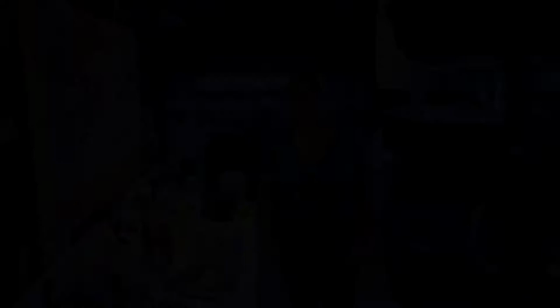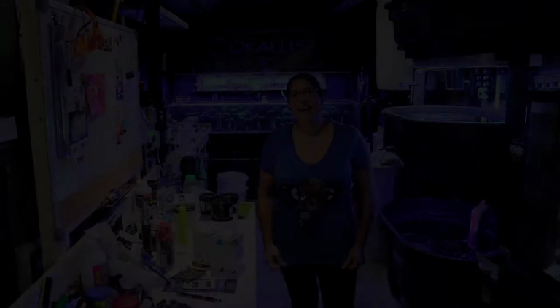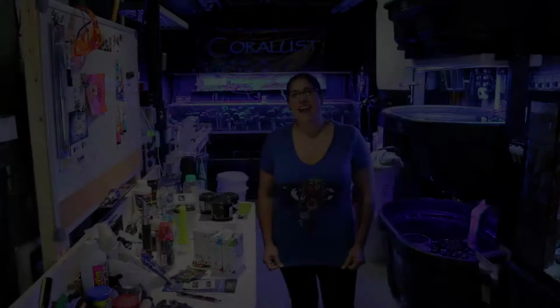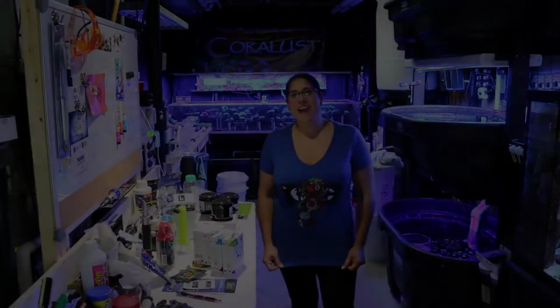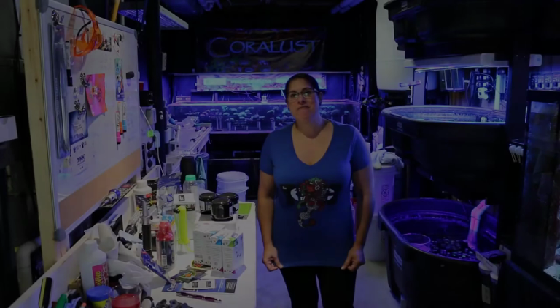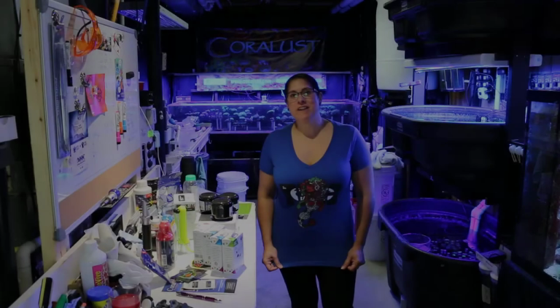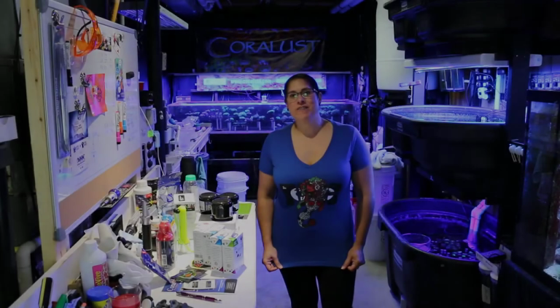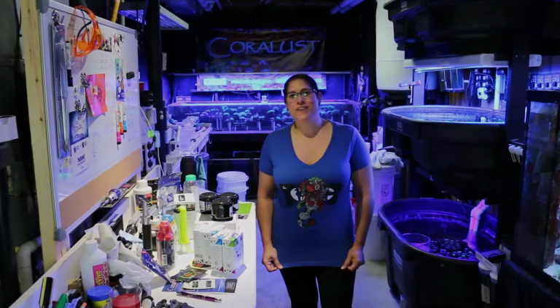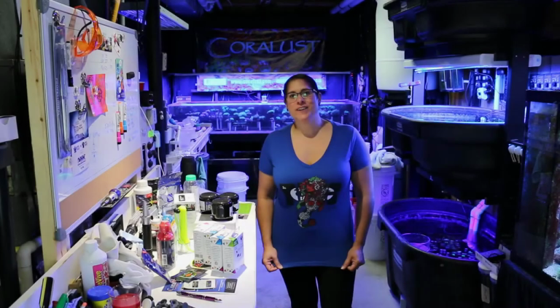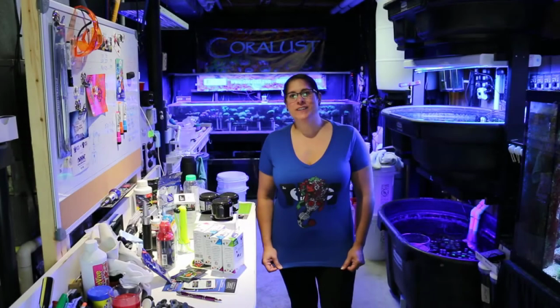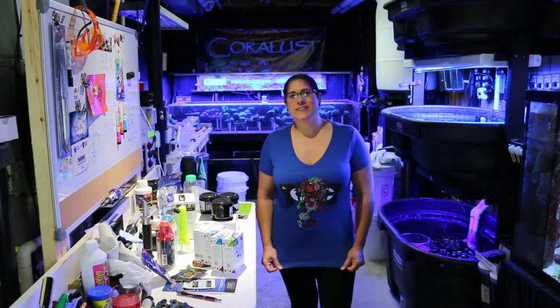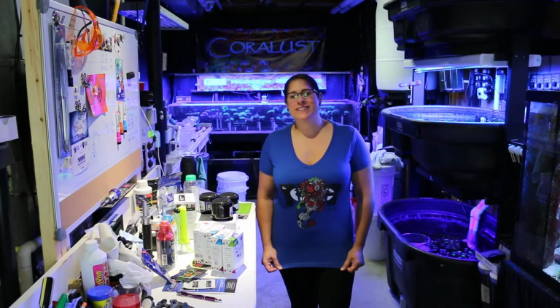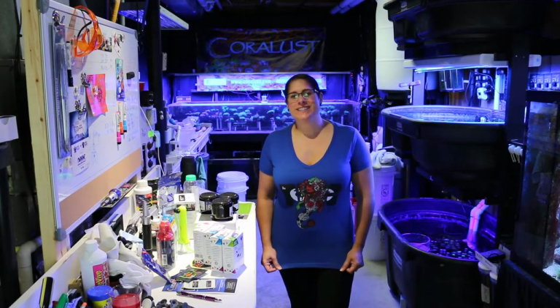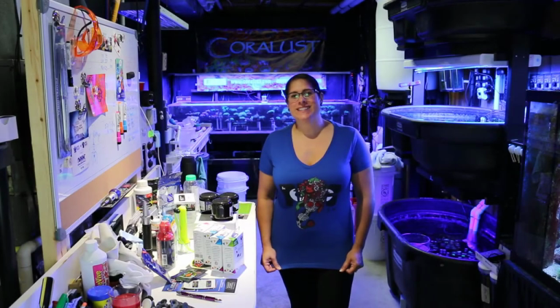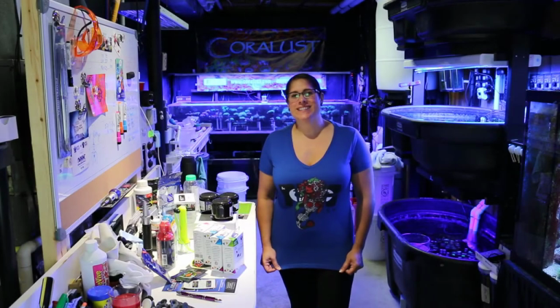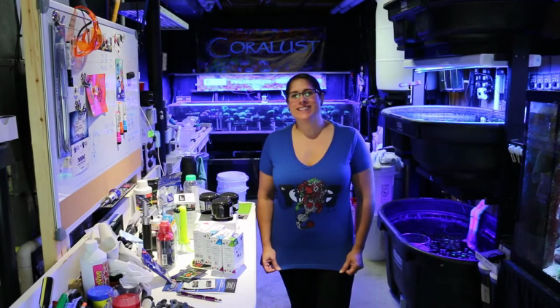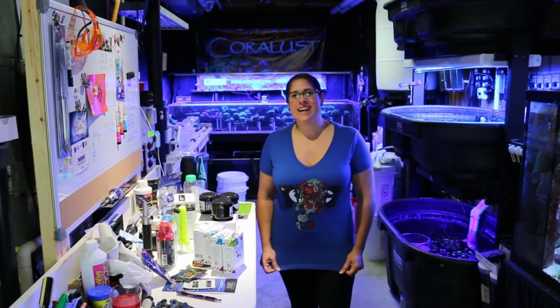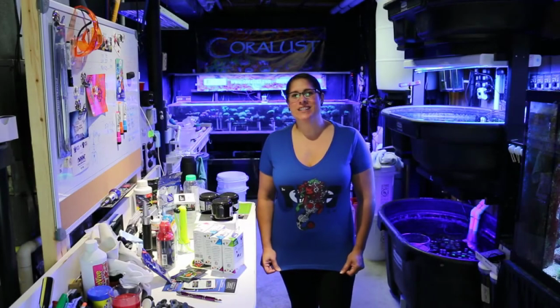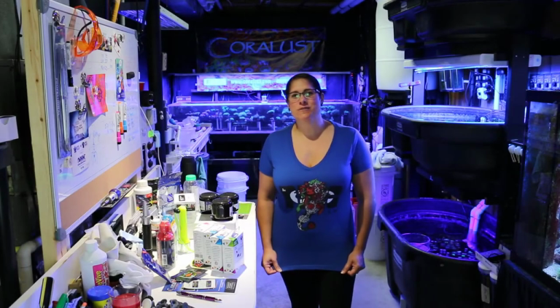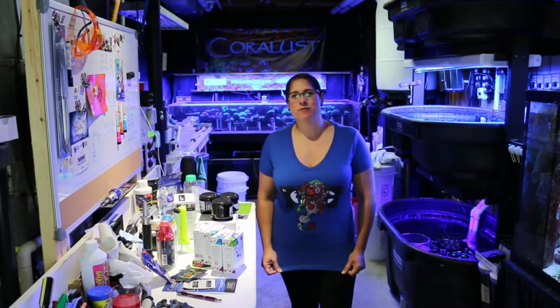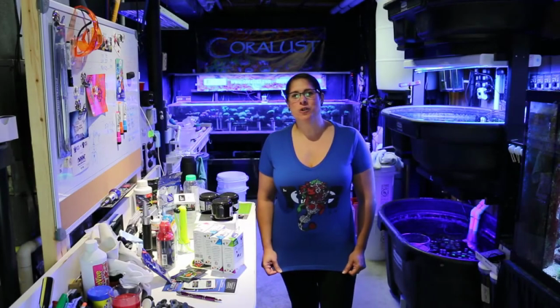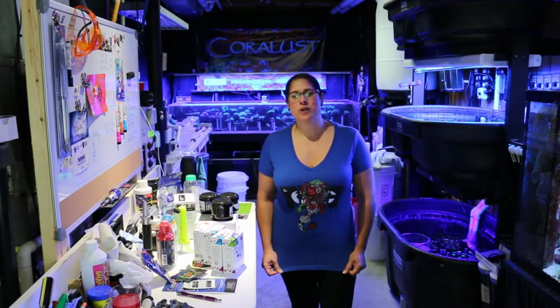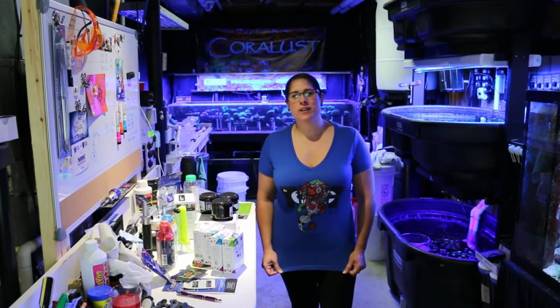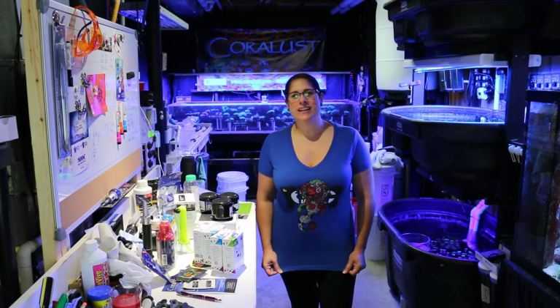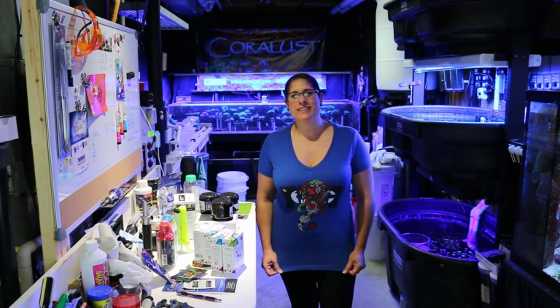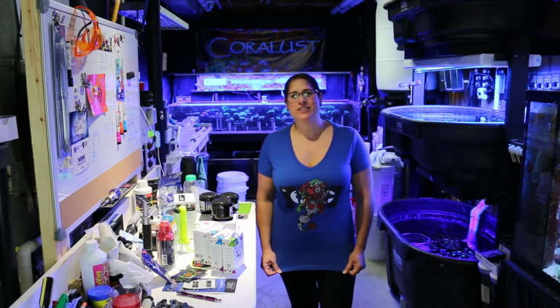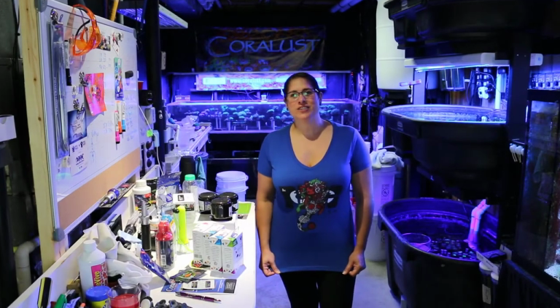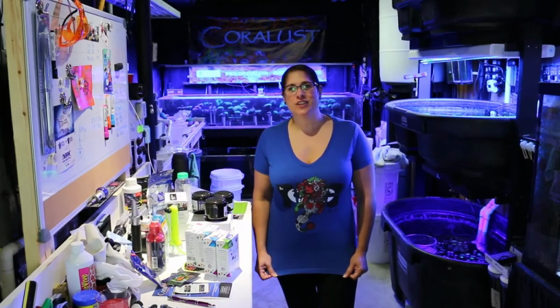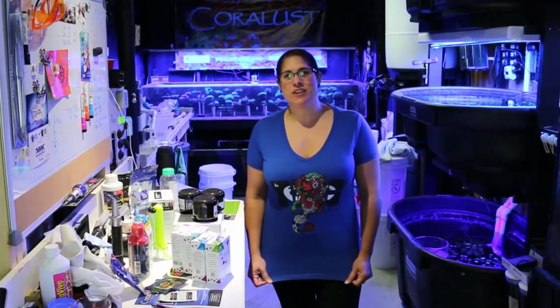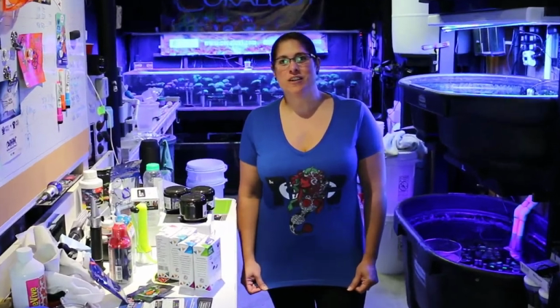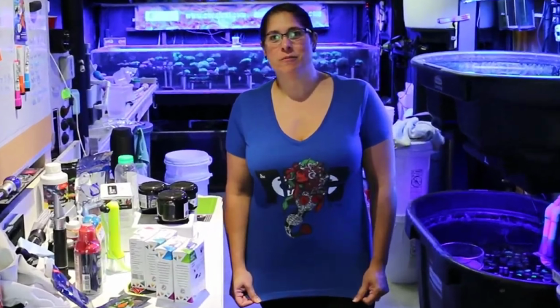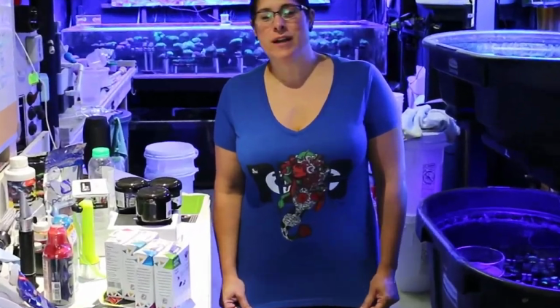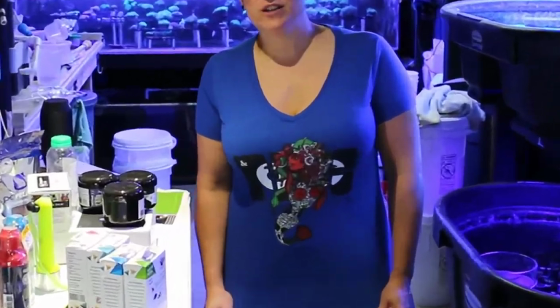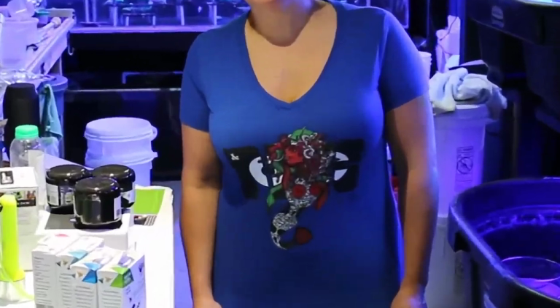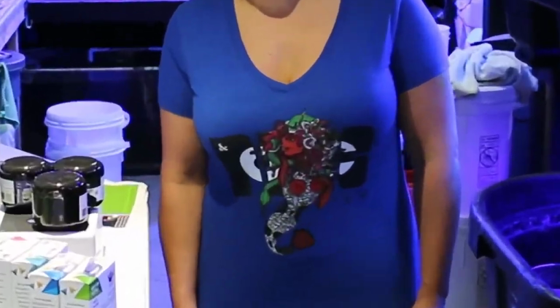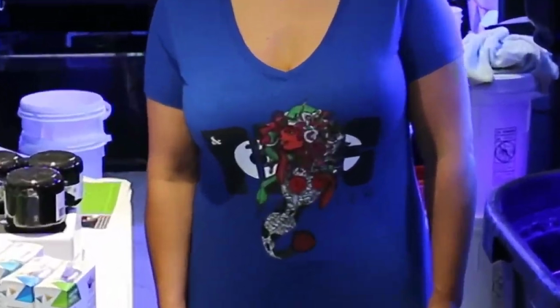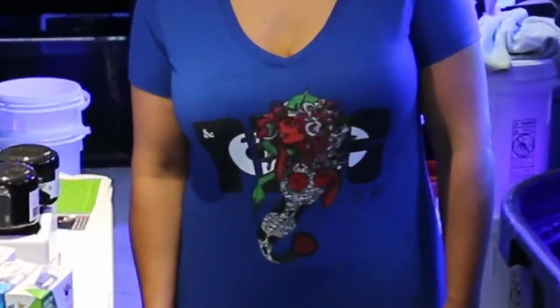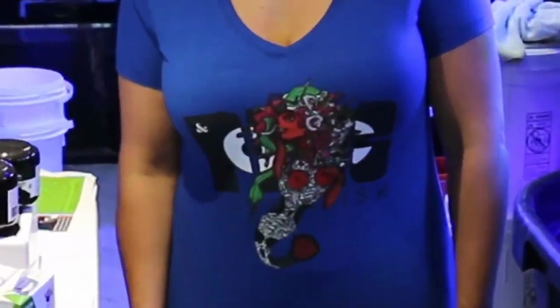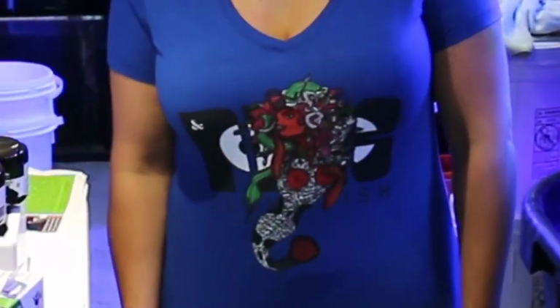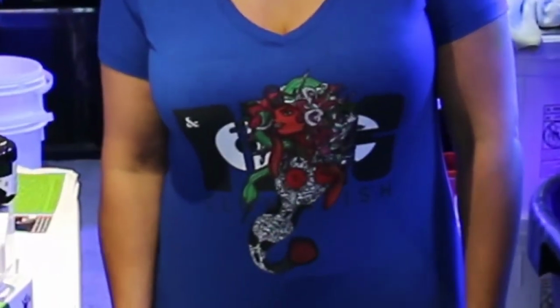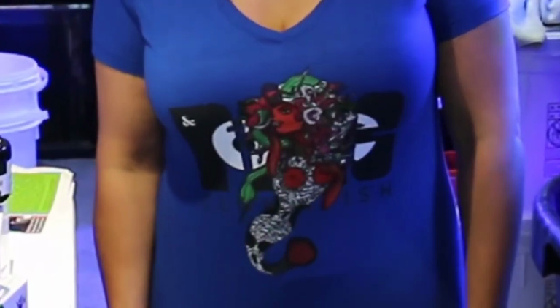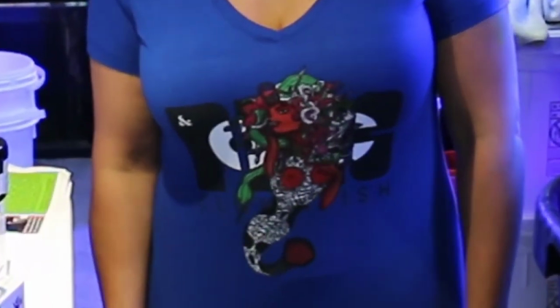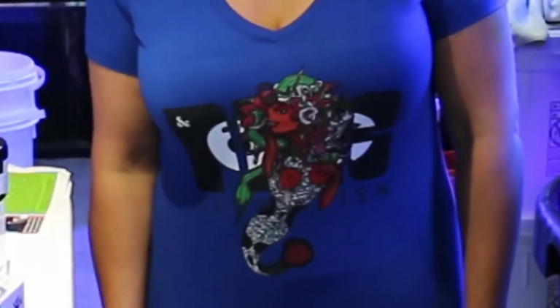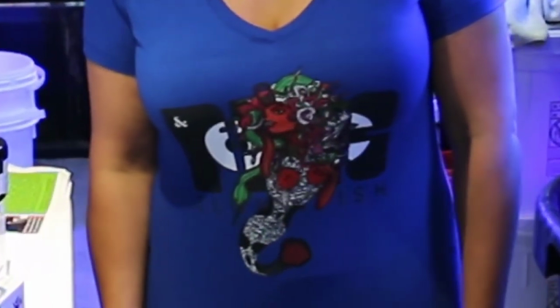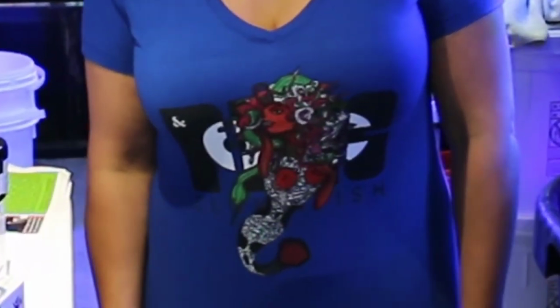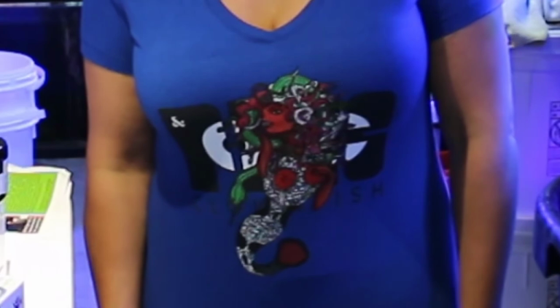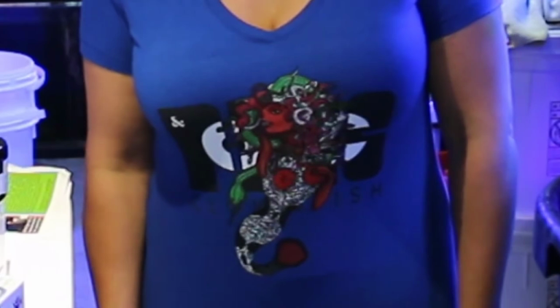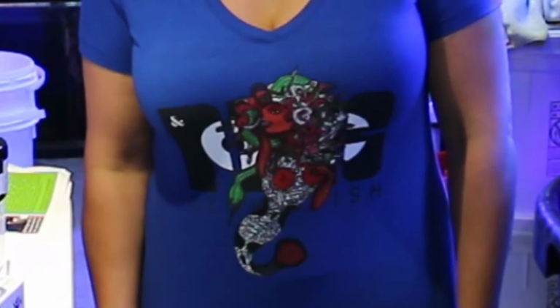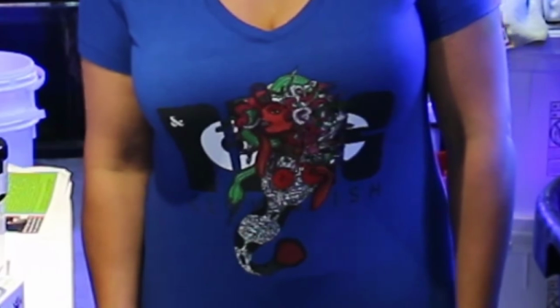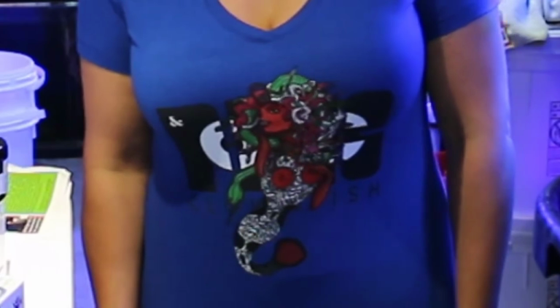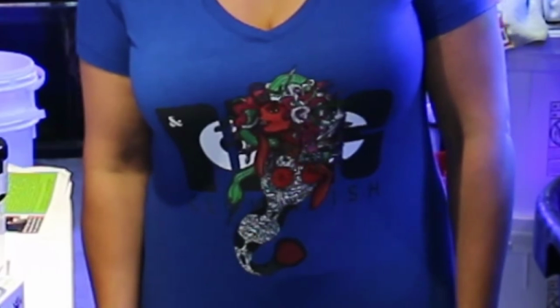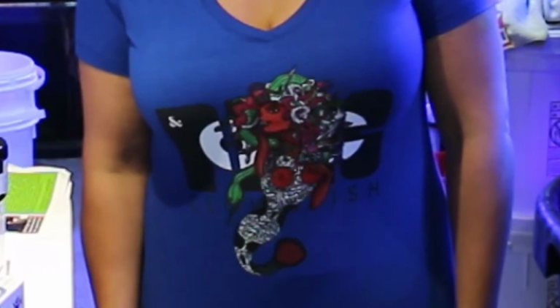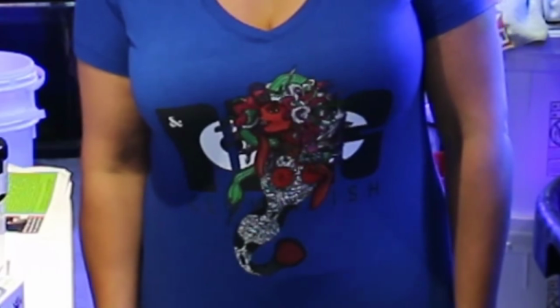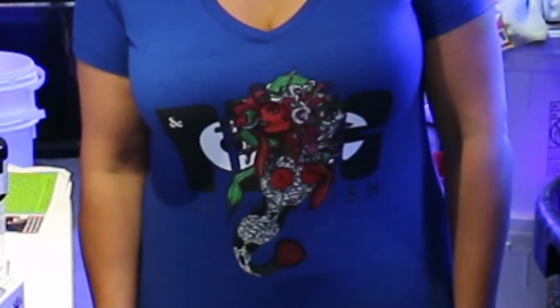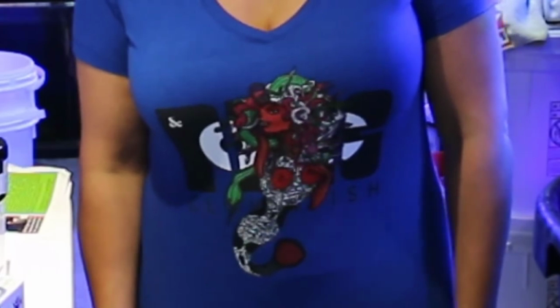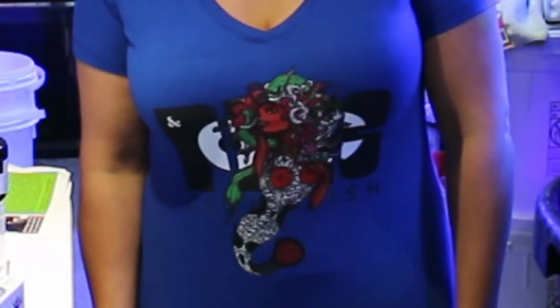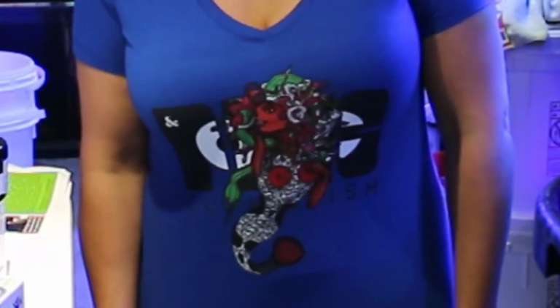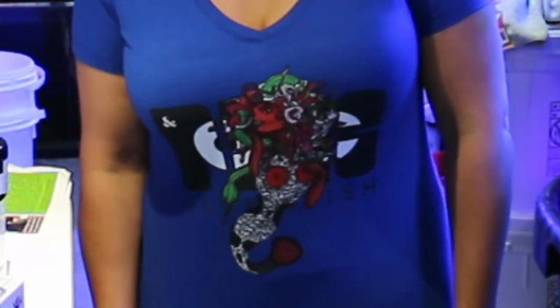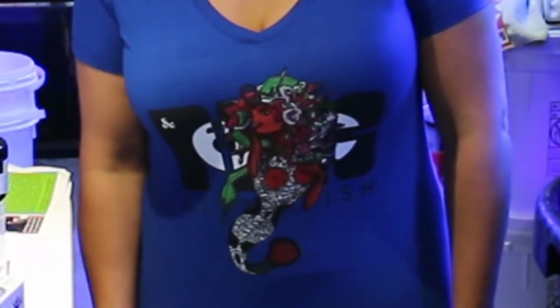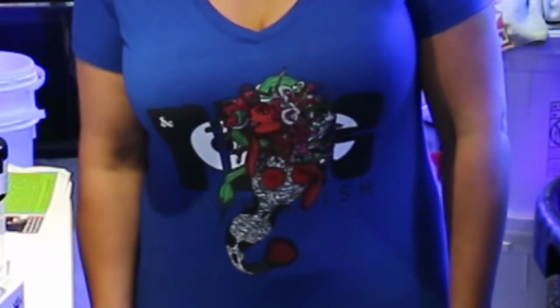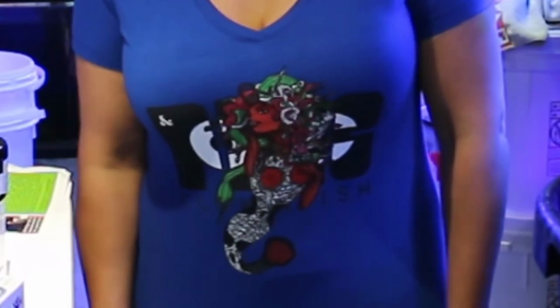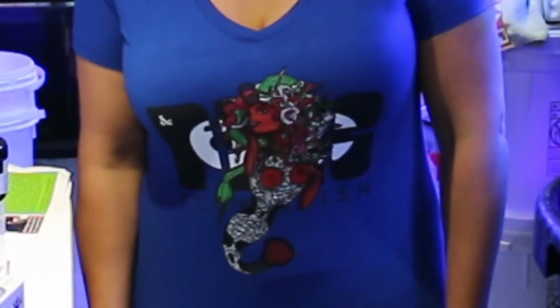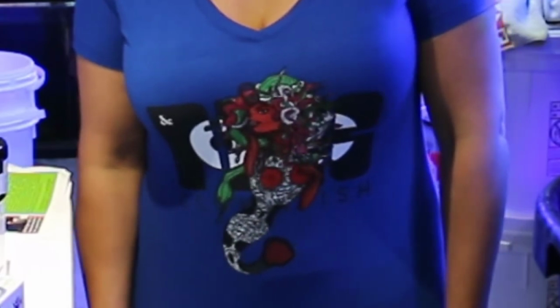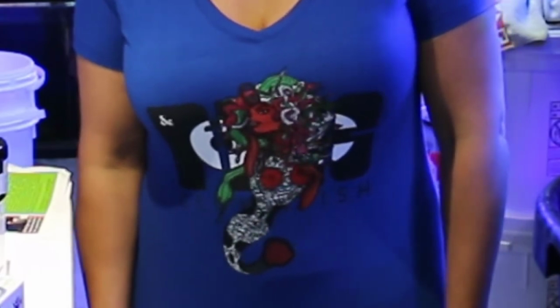Hey Reefers! This is Liza from Coralos showing off my new shirt from Perkin O.C. — Clownfish. I love it.